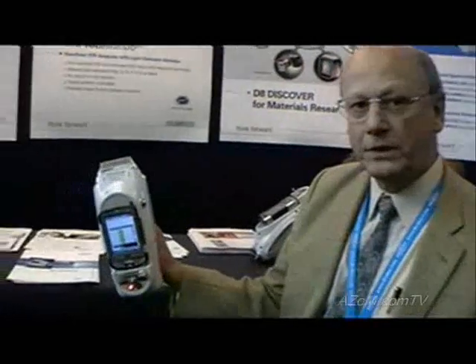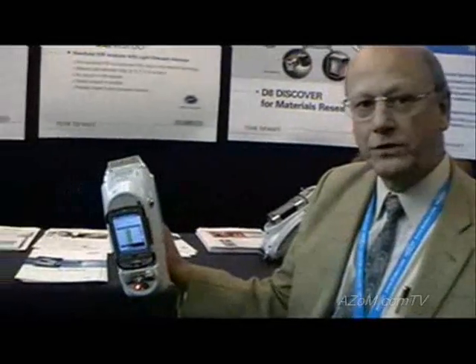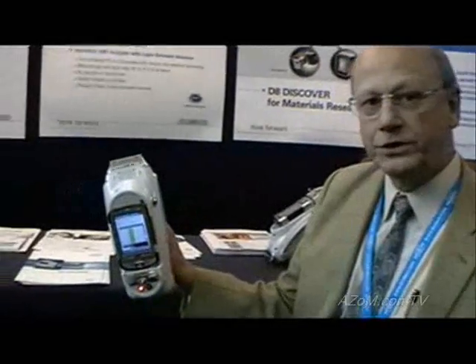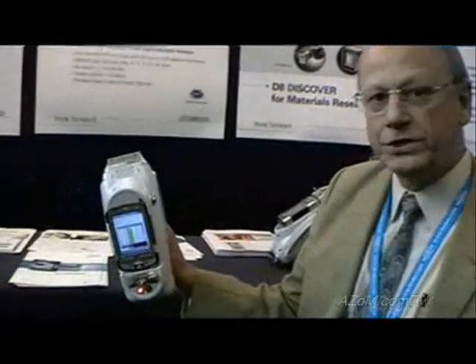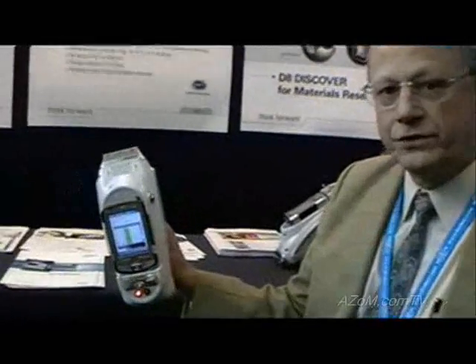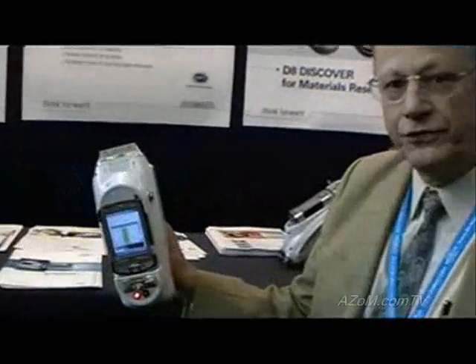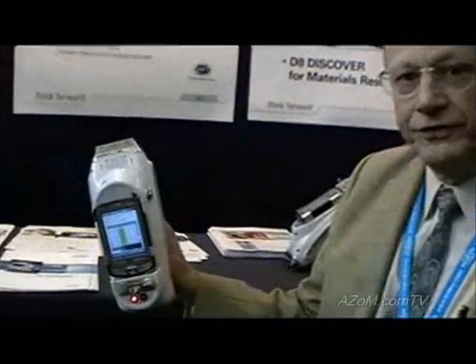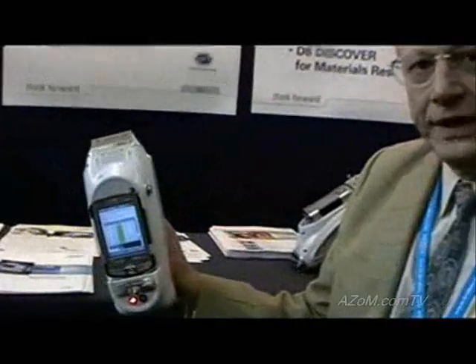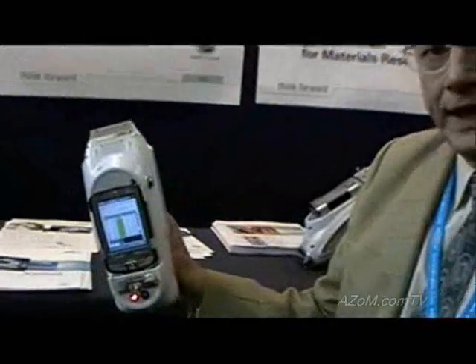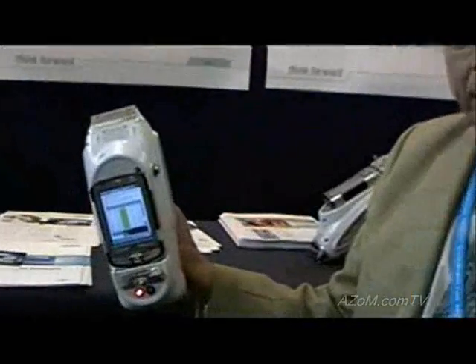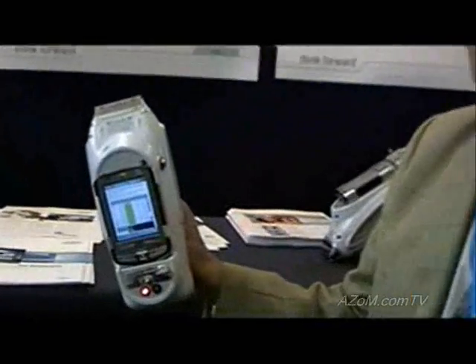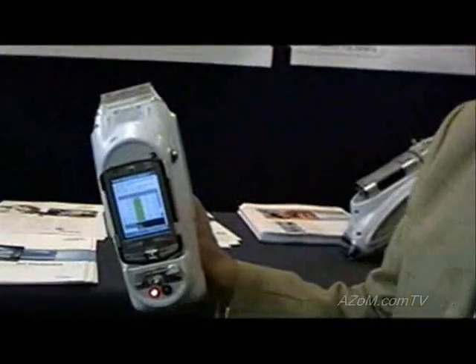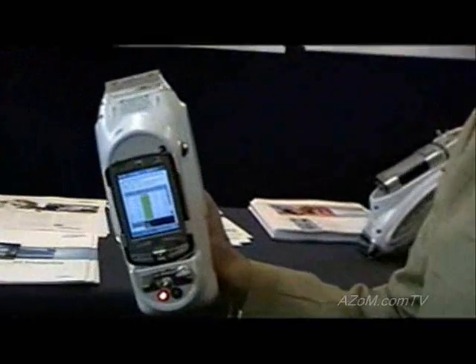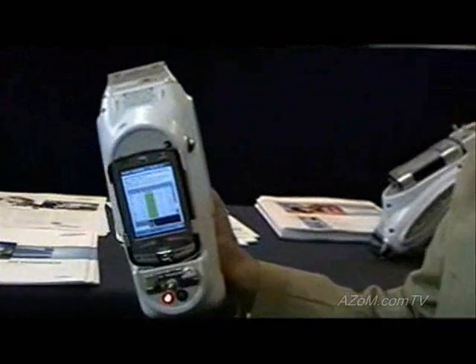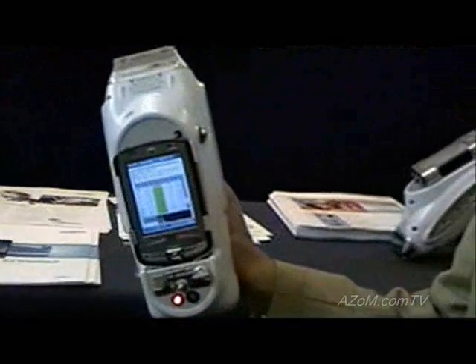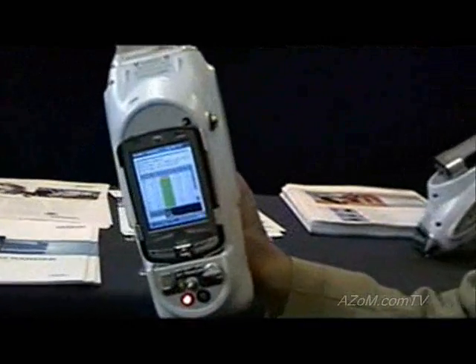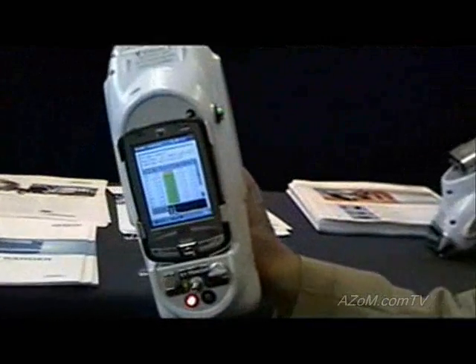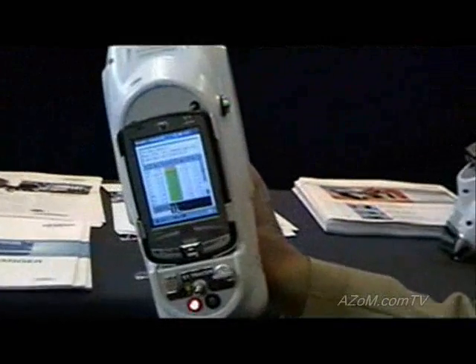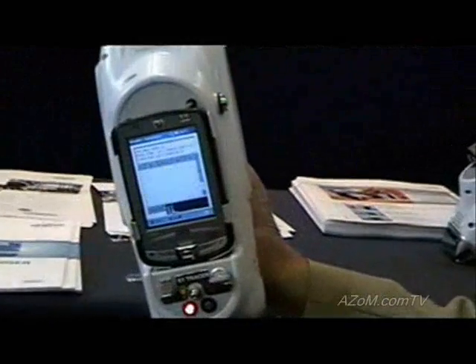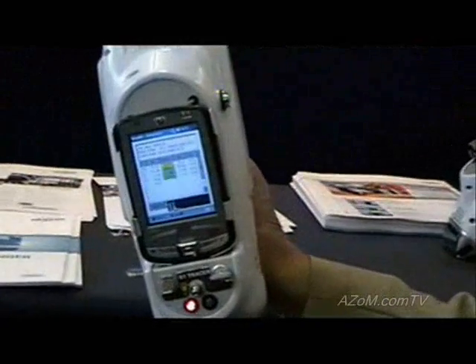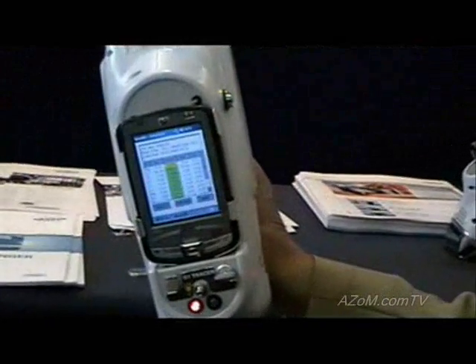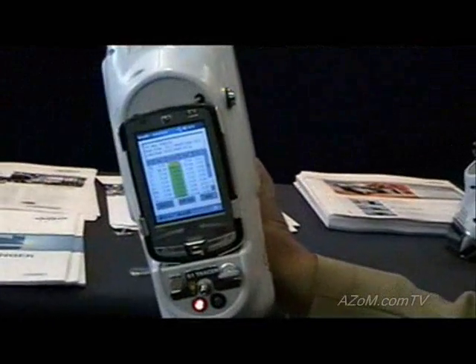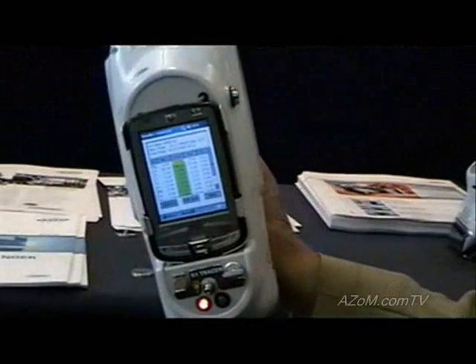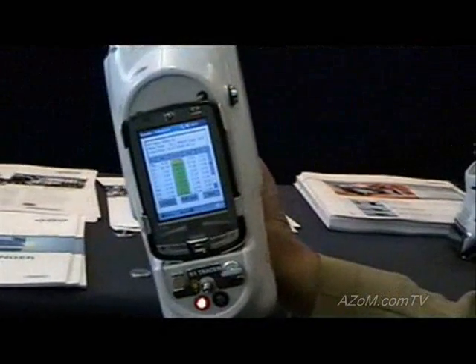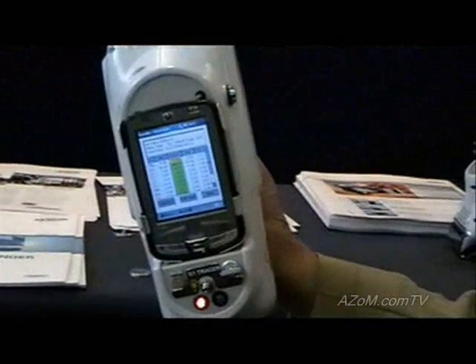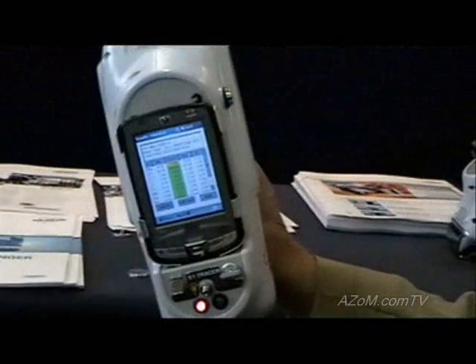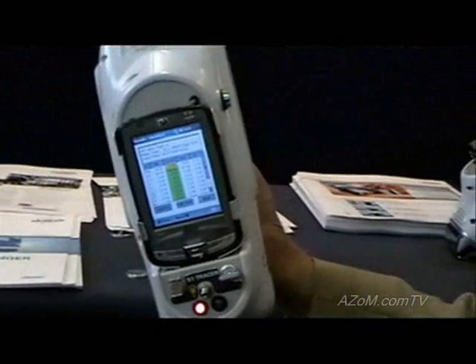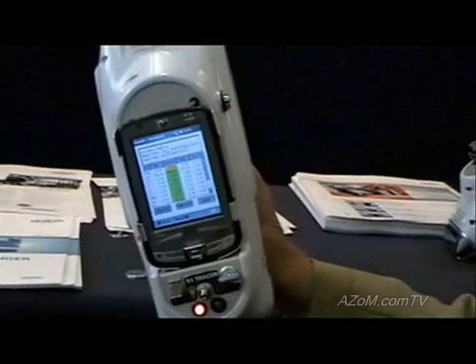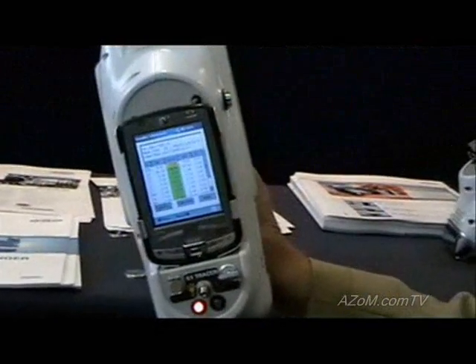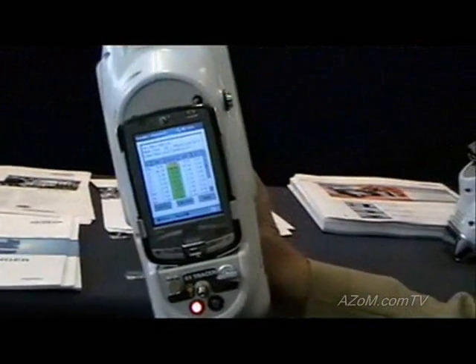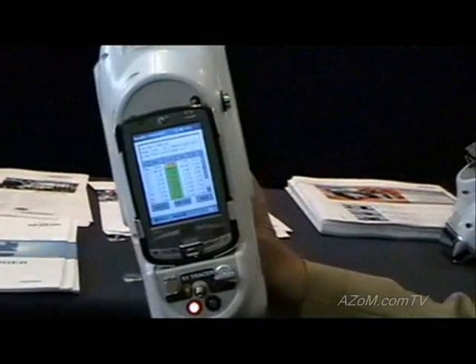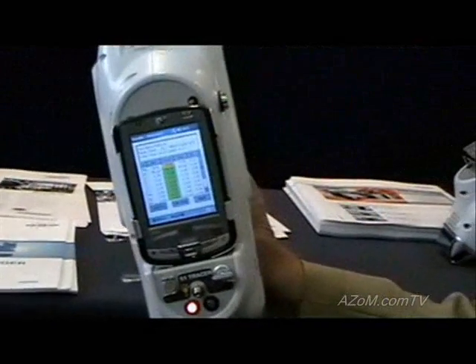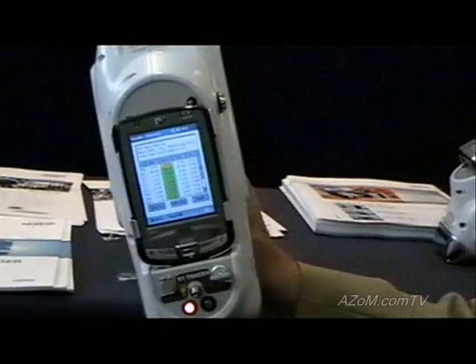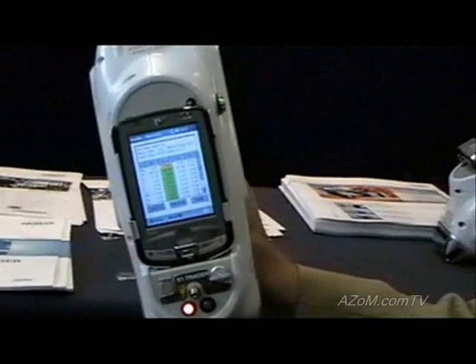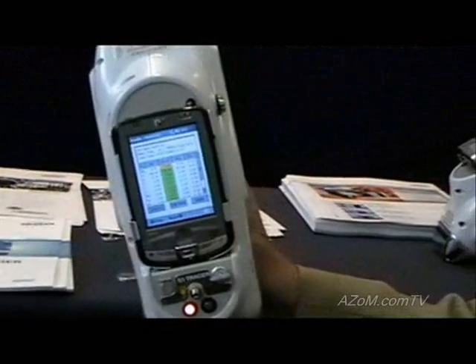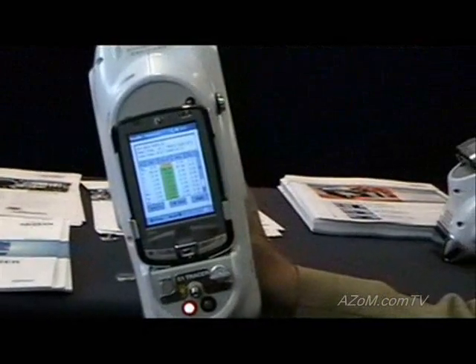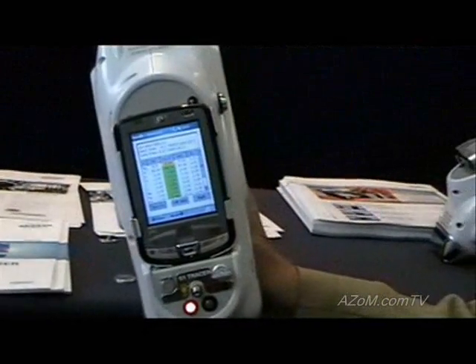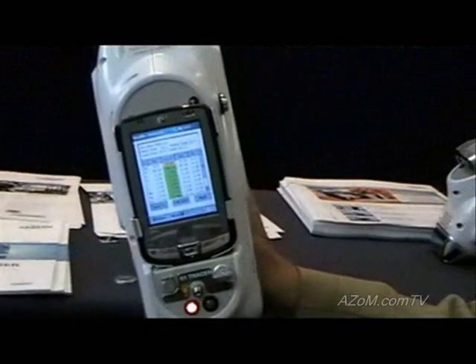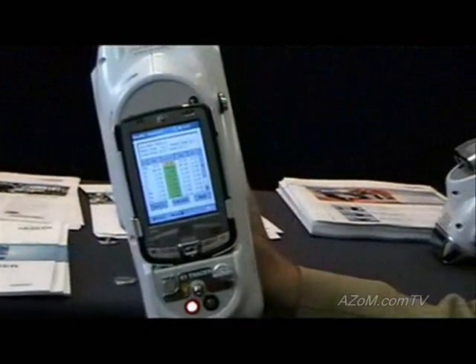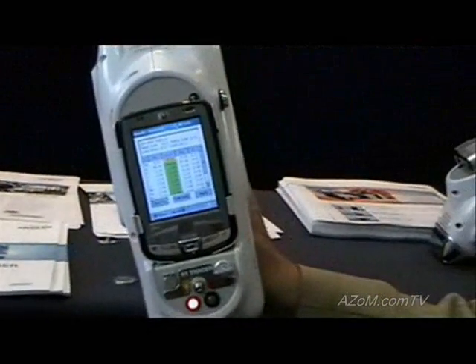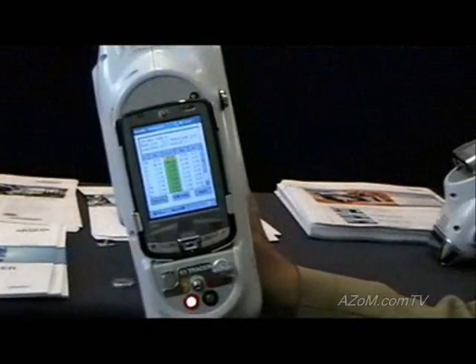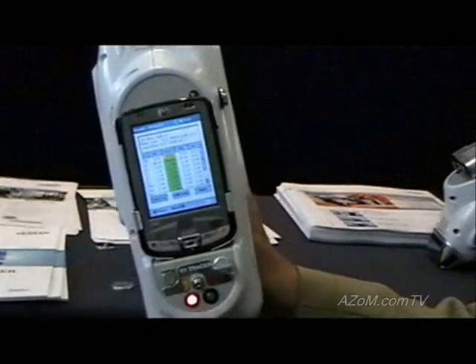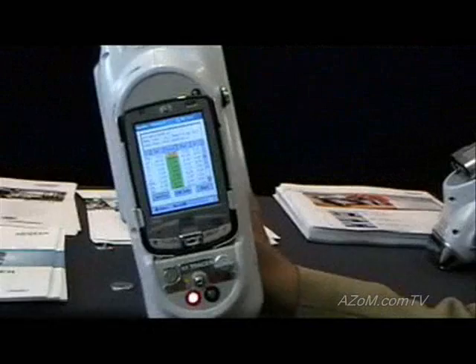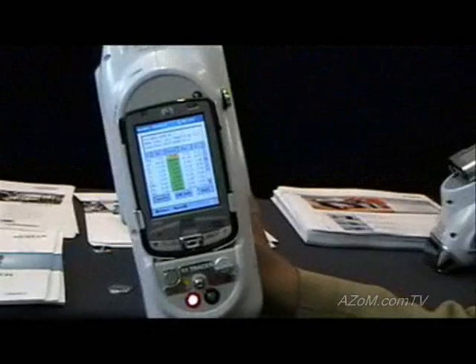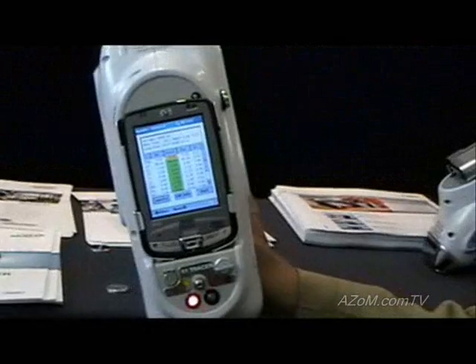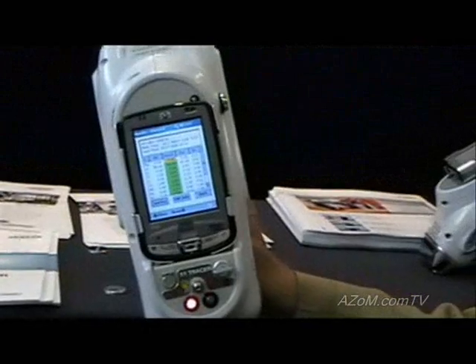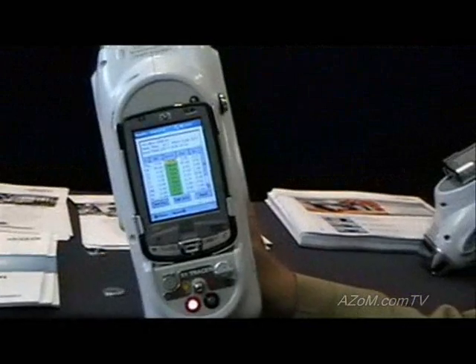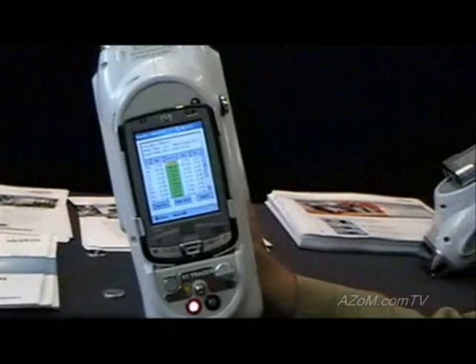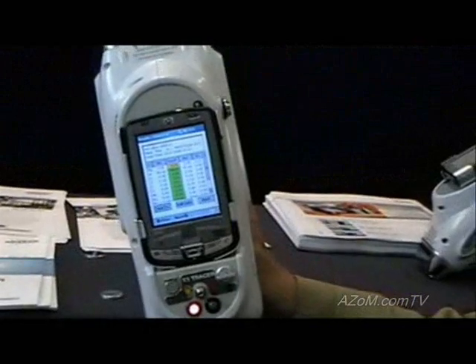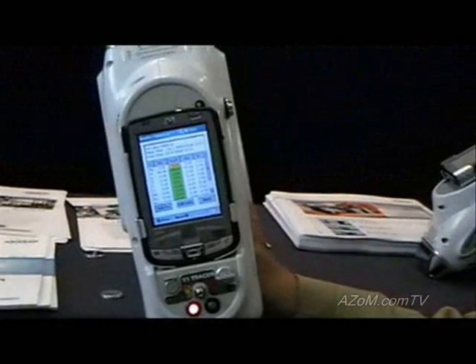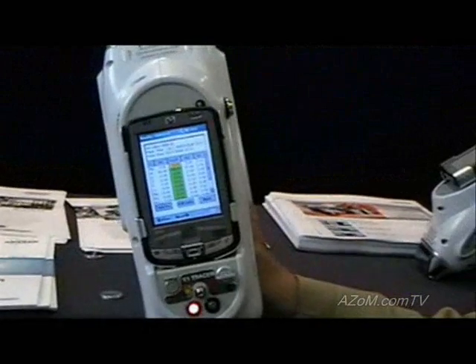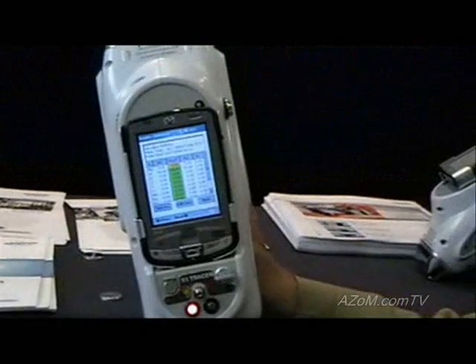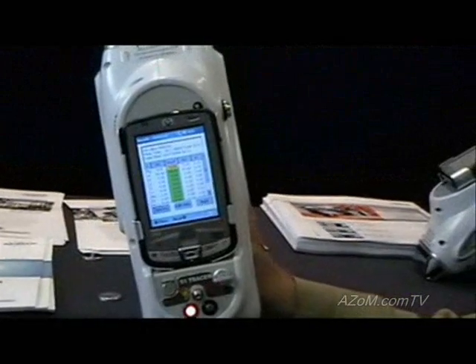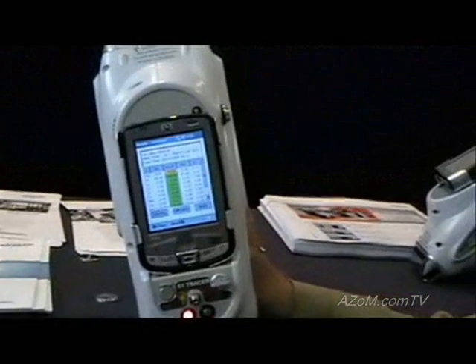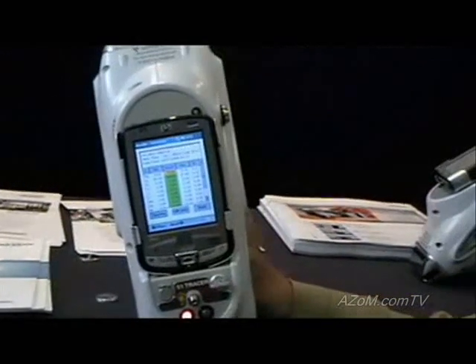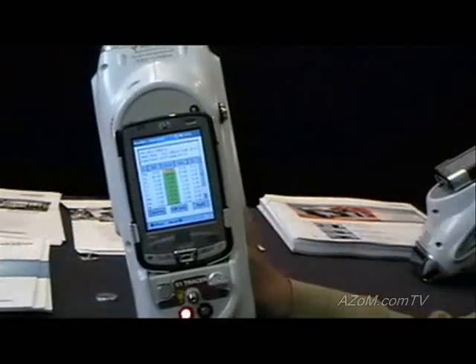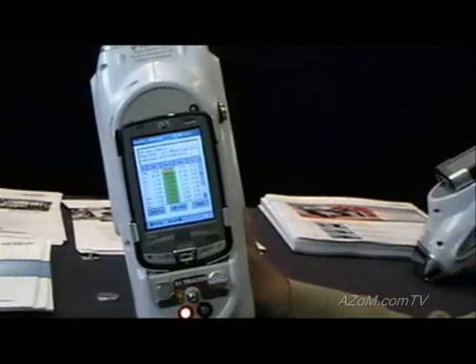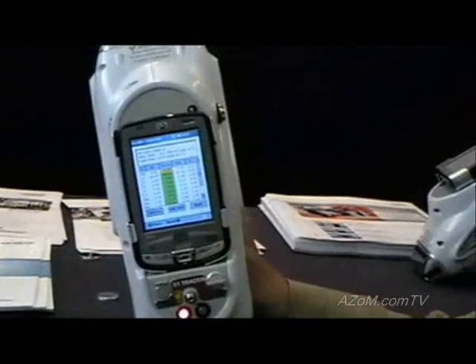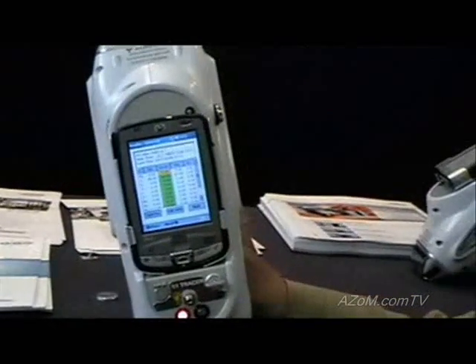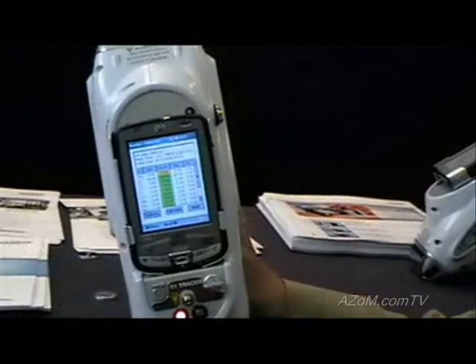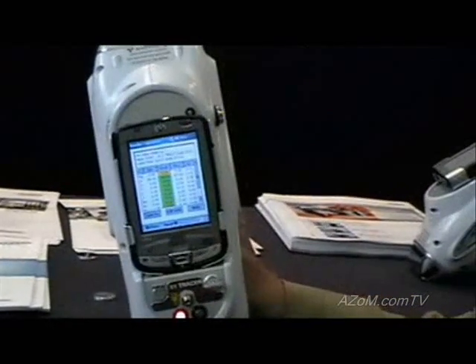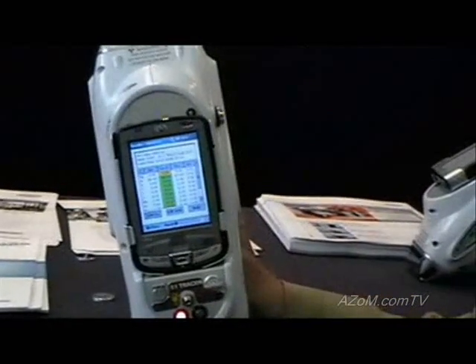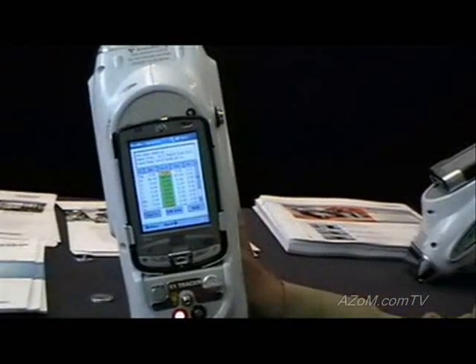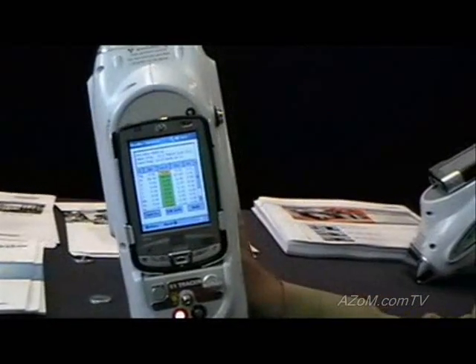This is a 5083 alloy, which is what it says. The aluminum and silicon are noted at the top.